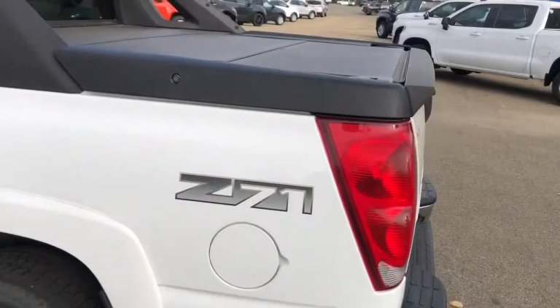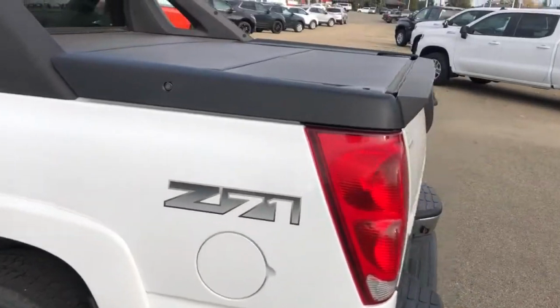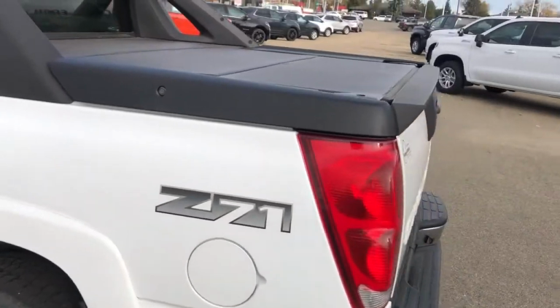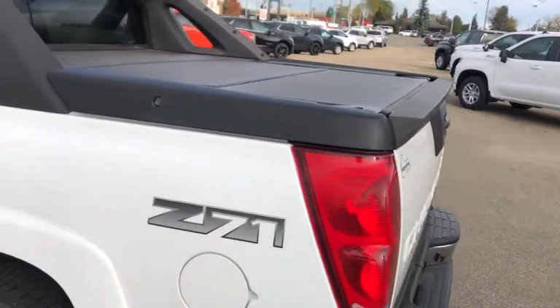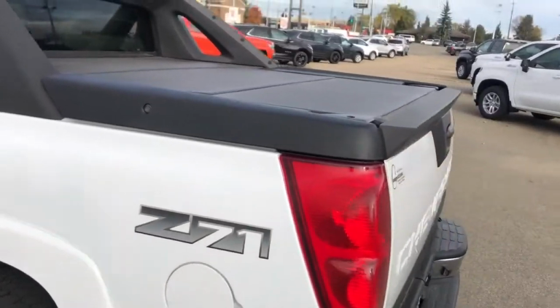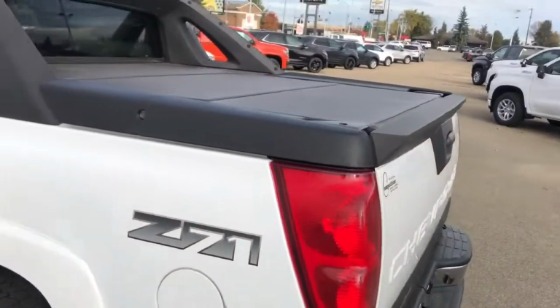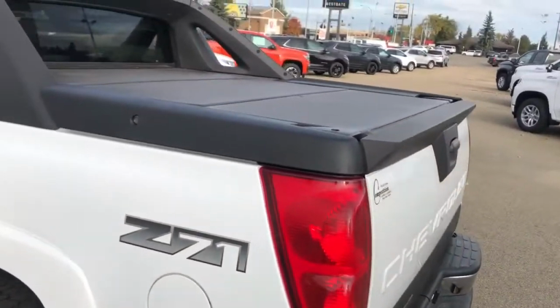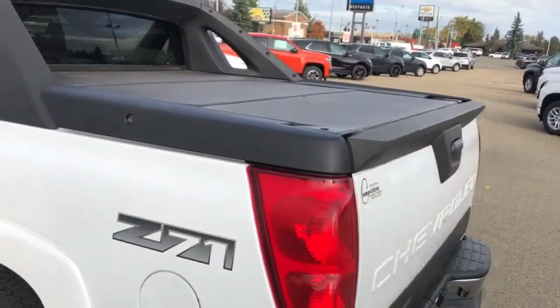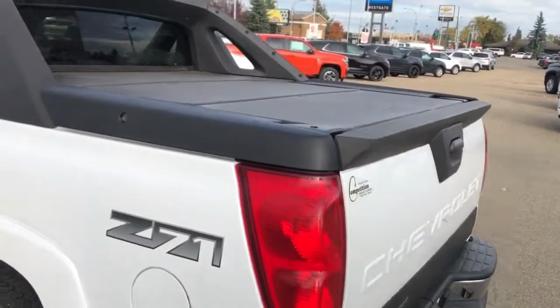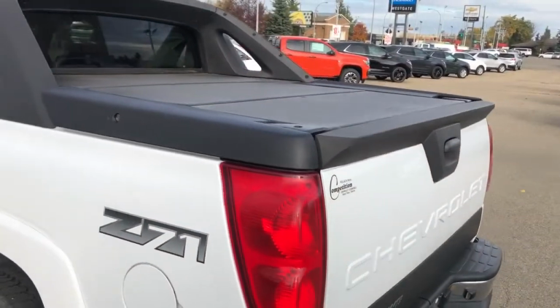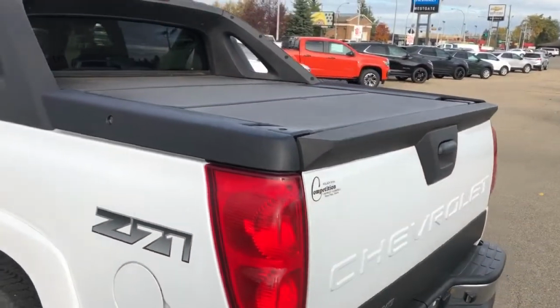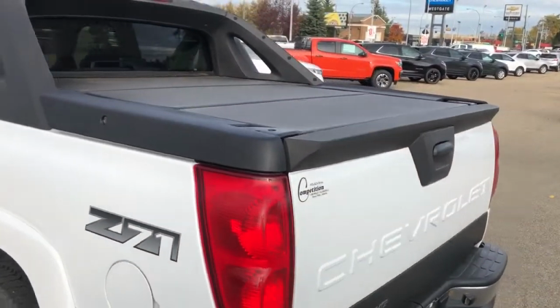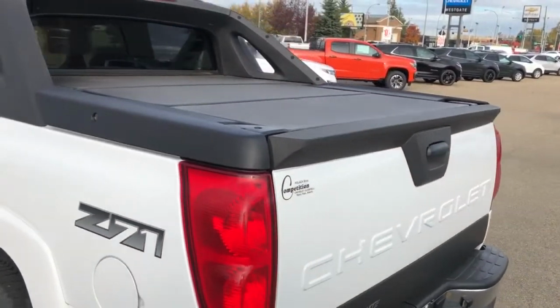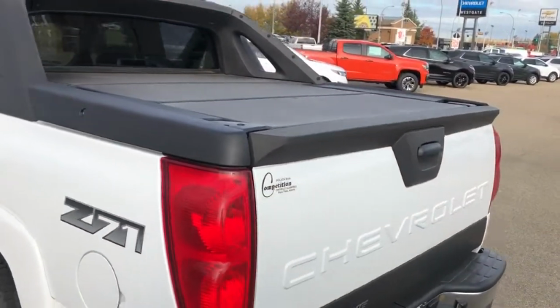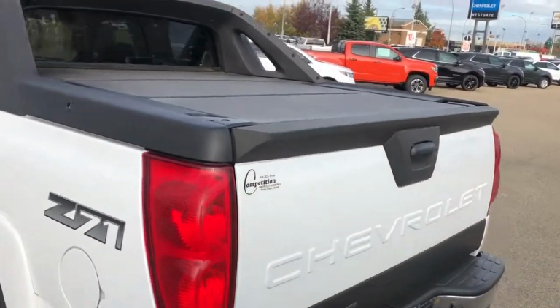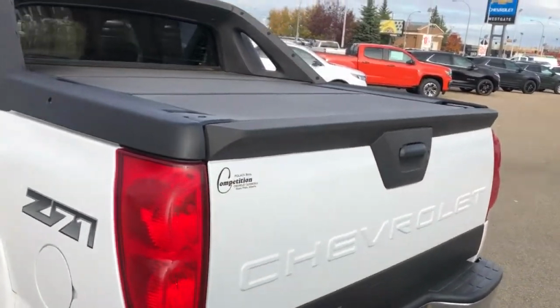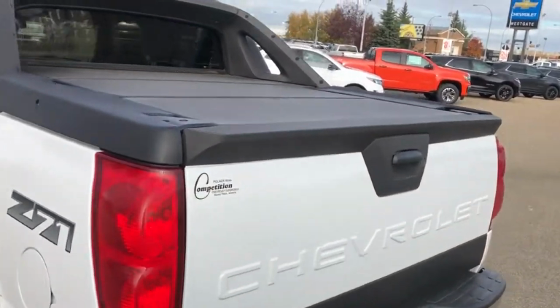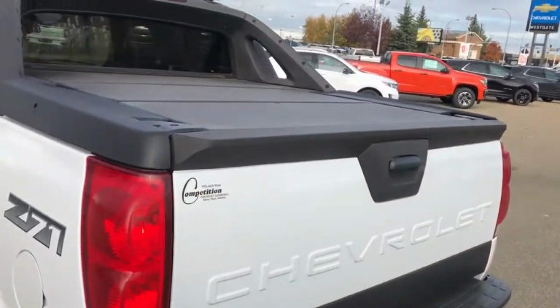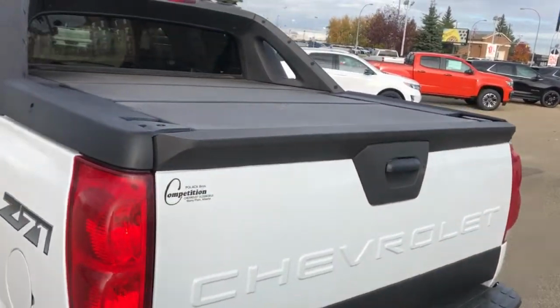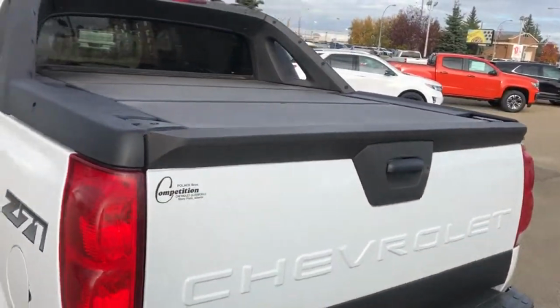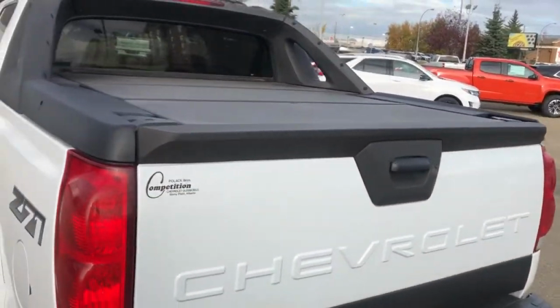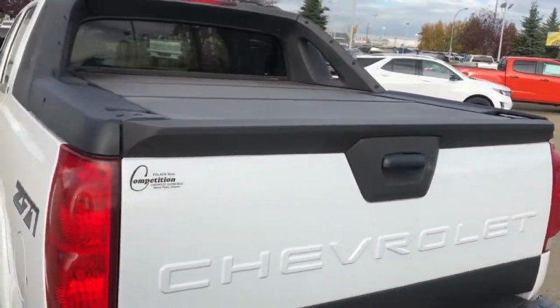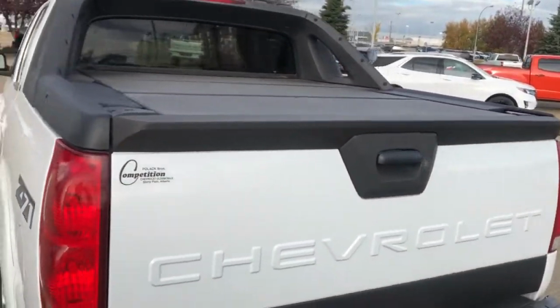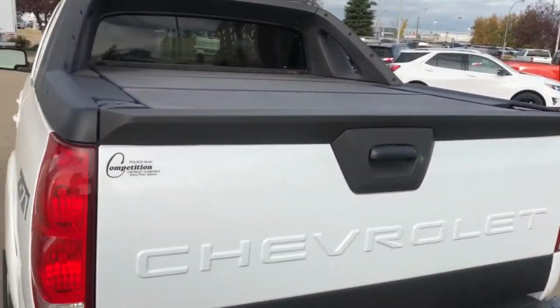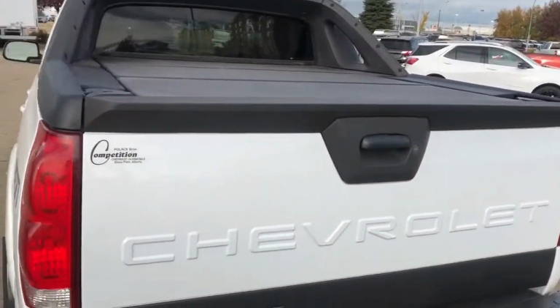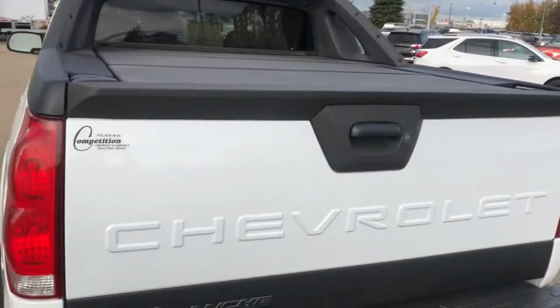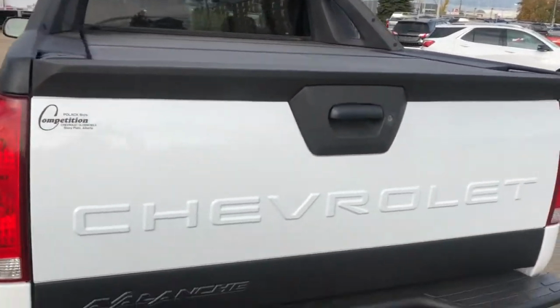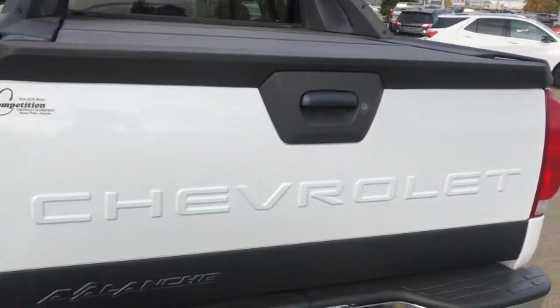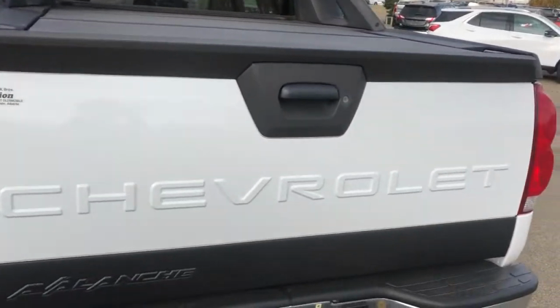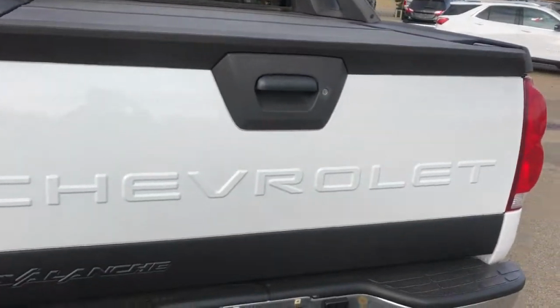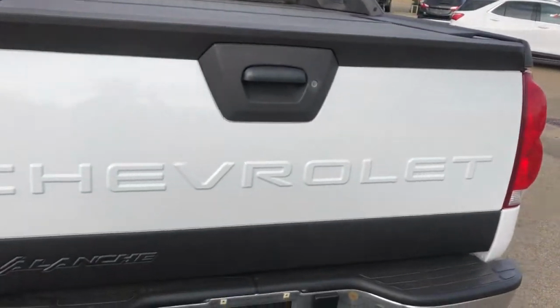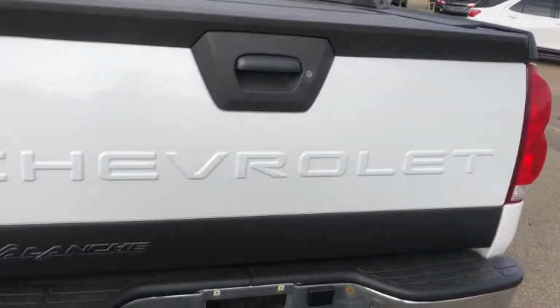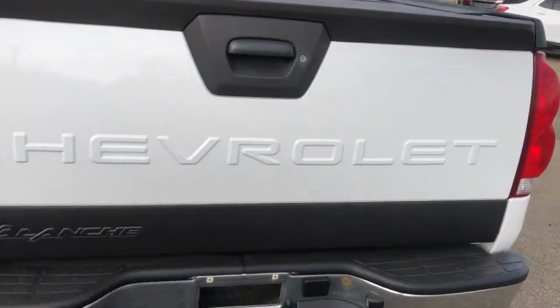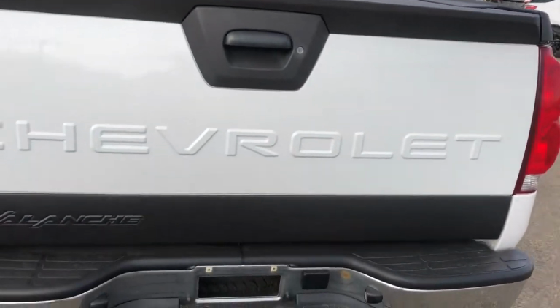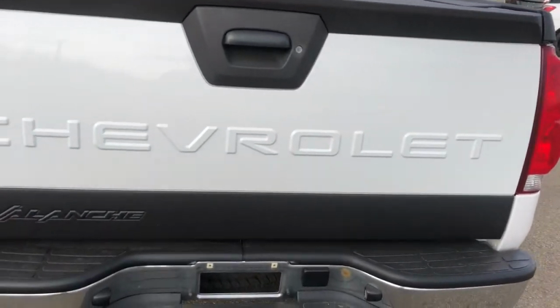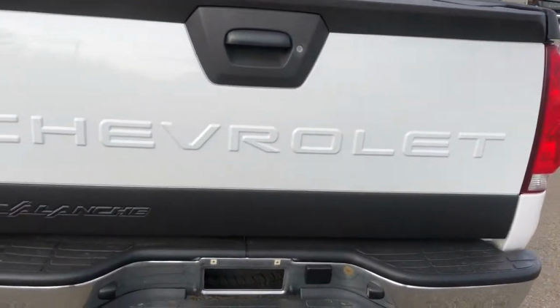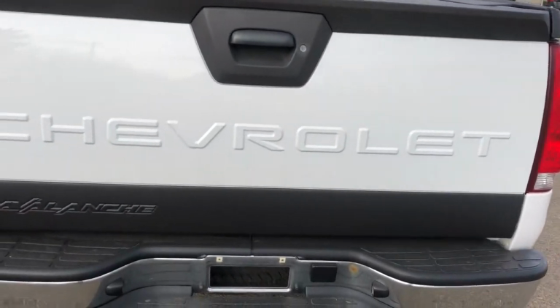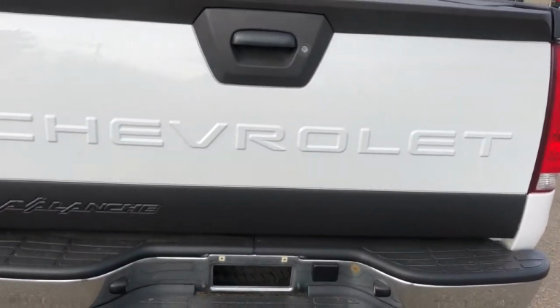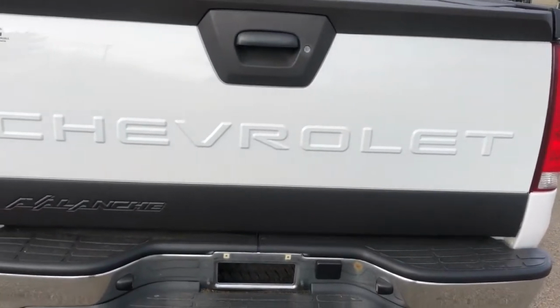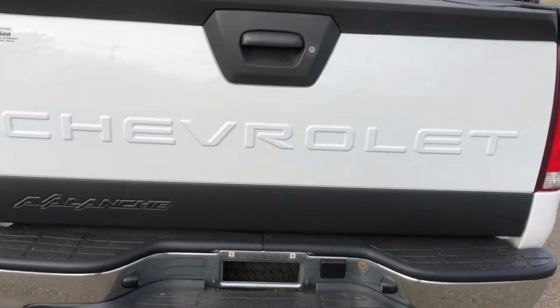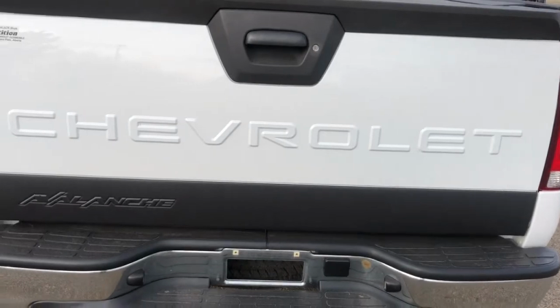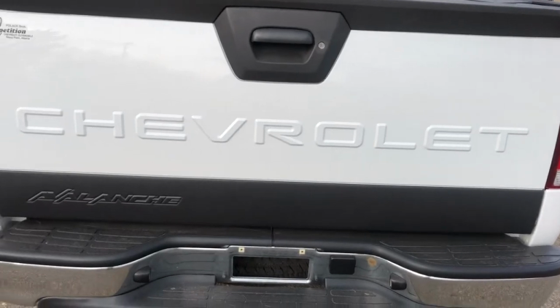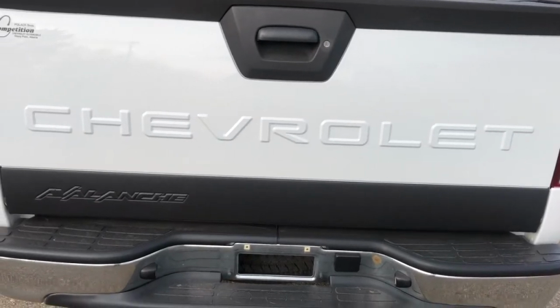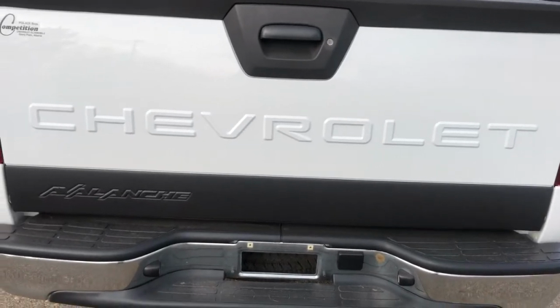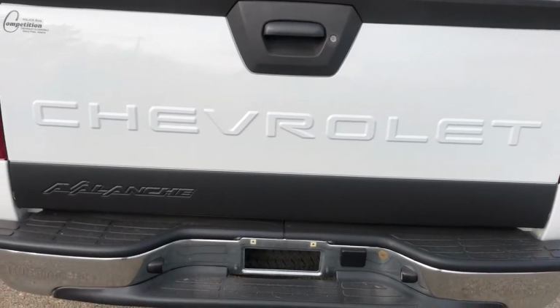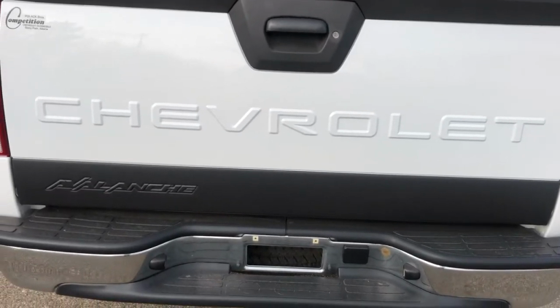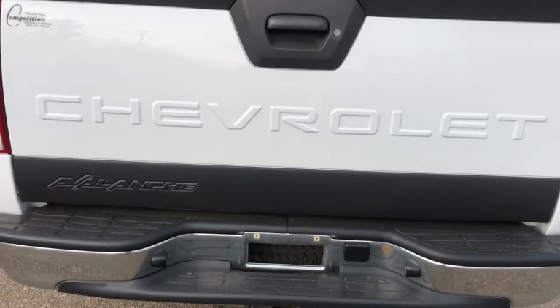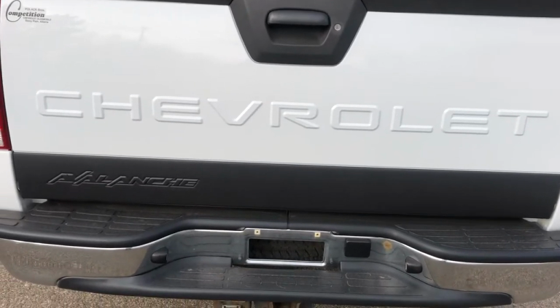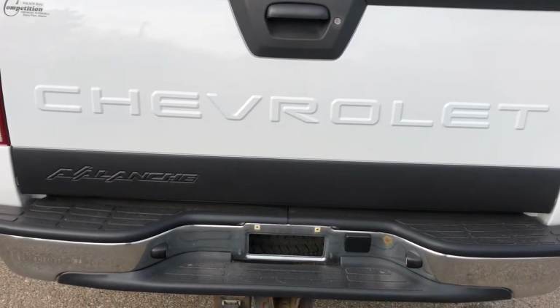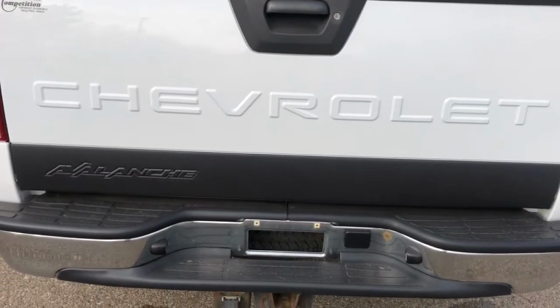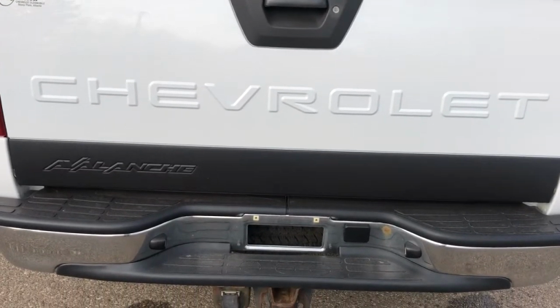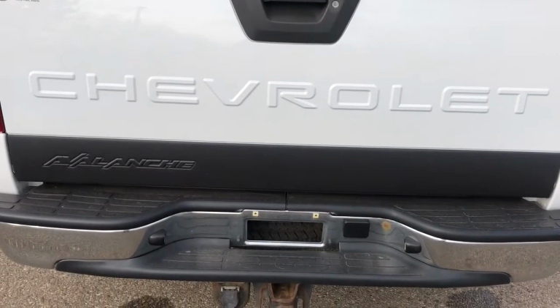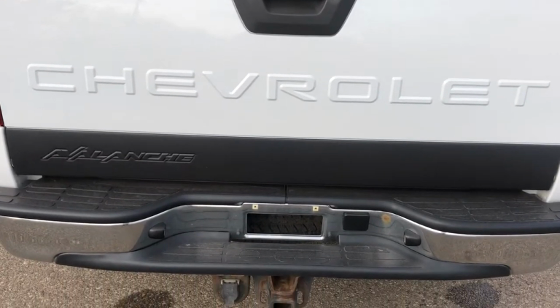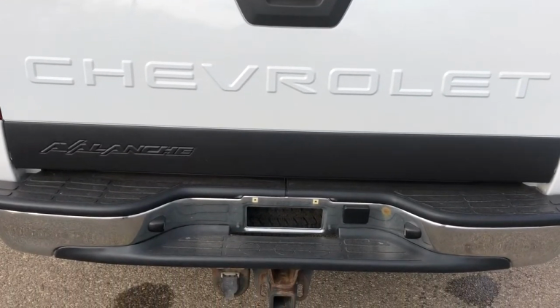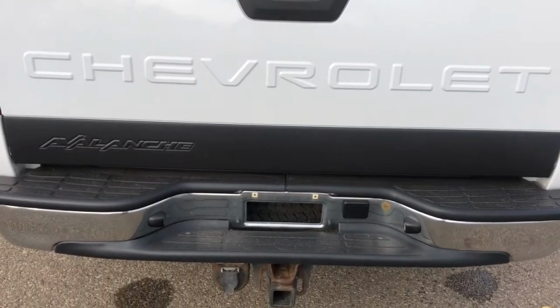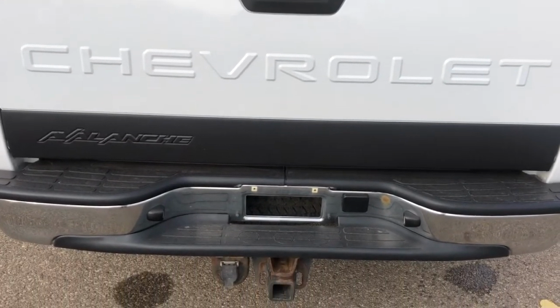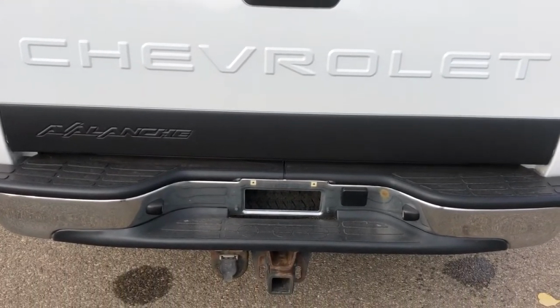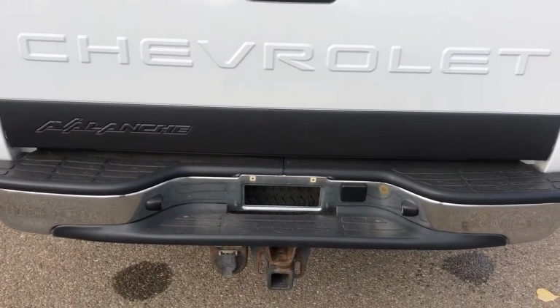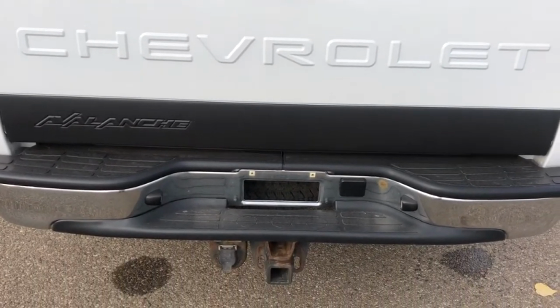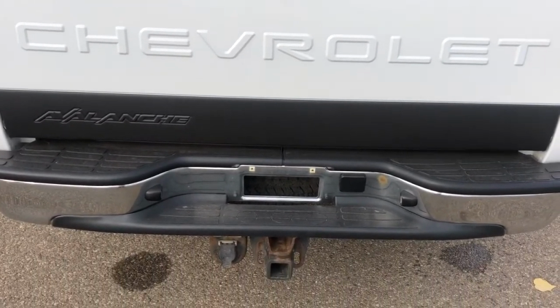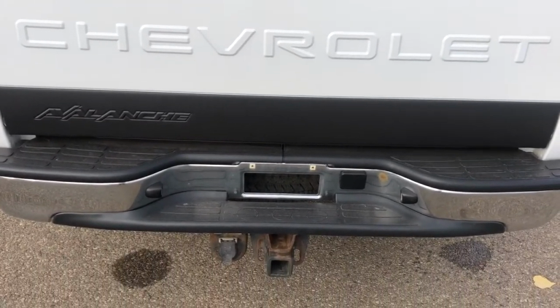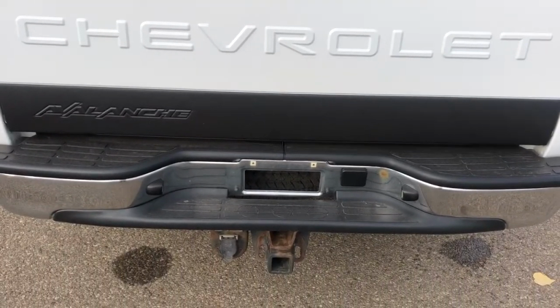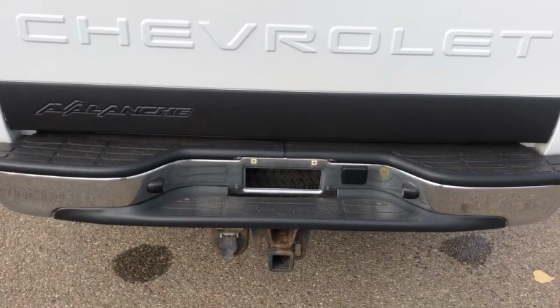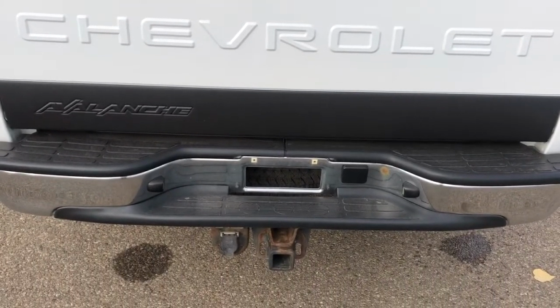You can see our classic Avalanche hard tonneau cover. Then we have our Chevrolet badging on the back, as well as Avalanche badging and our hitch.